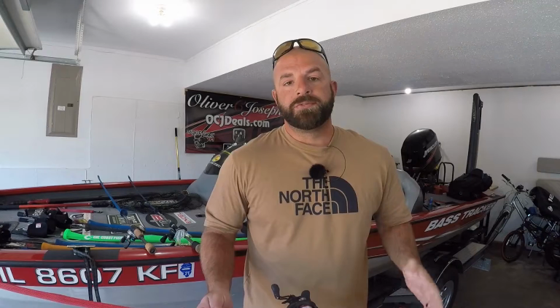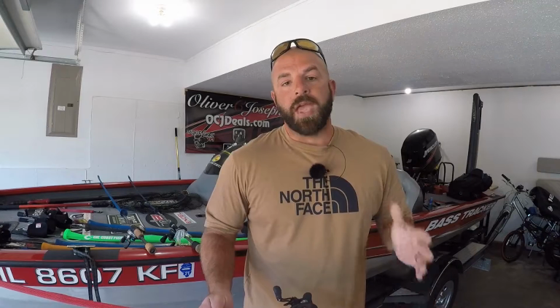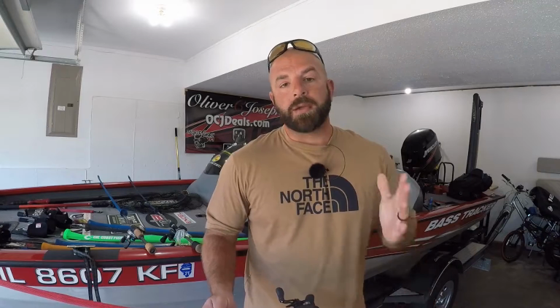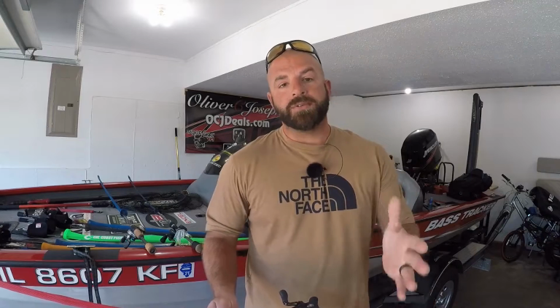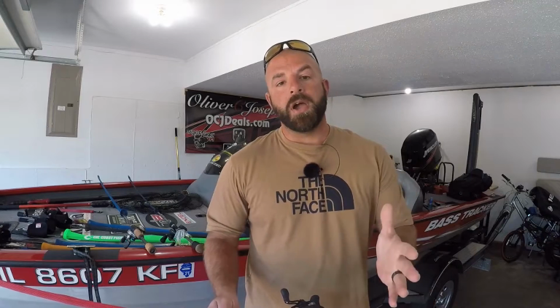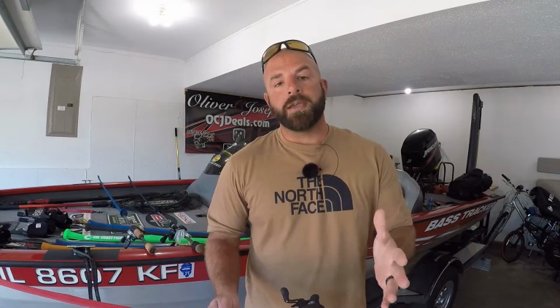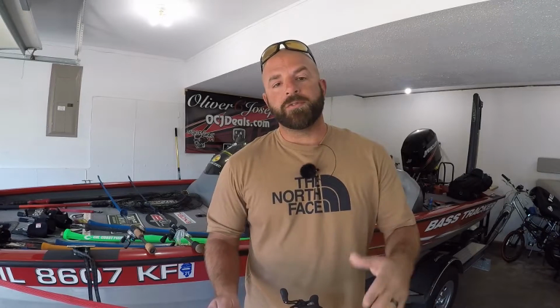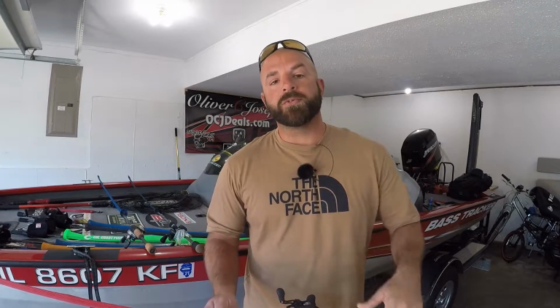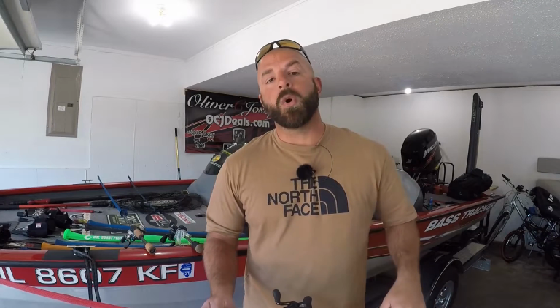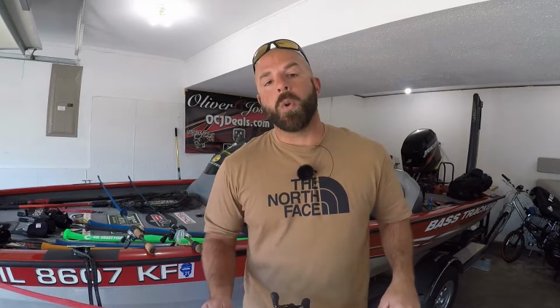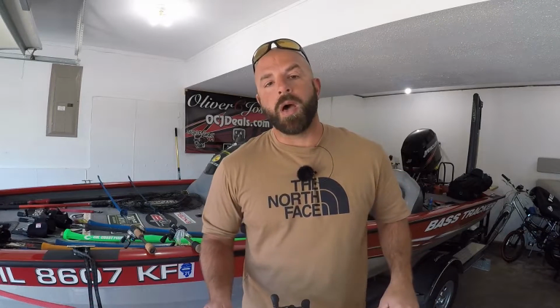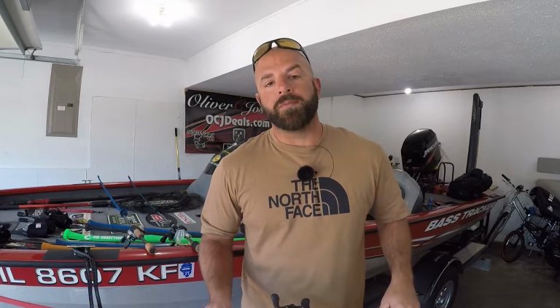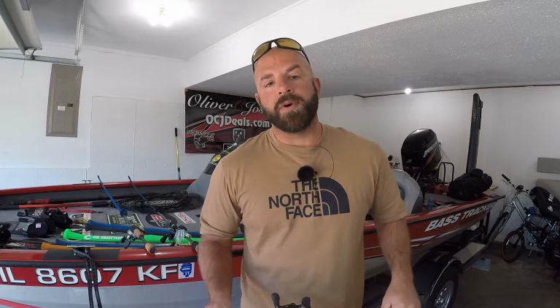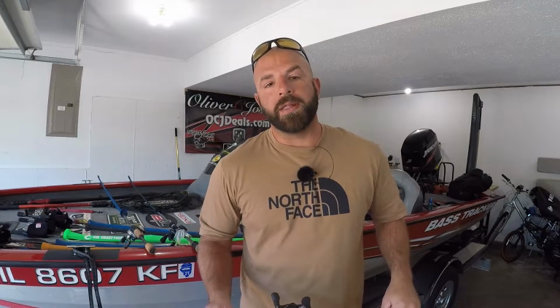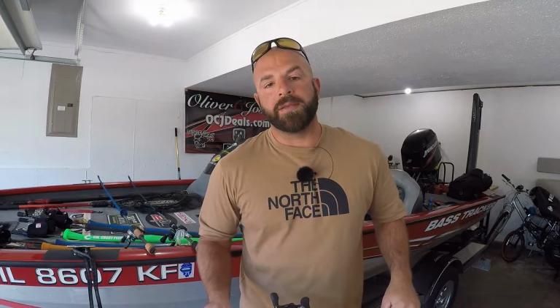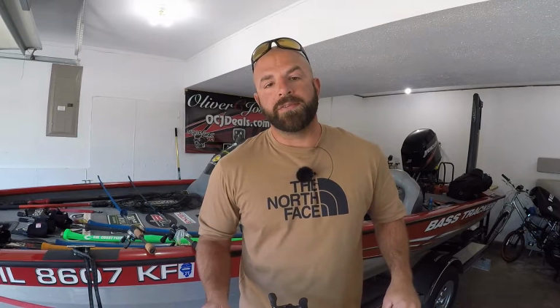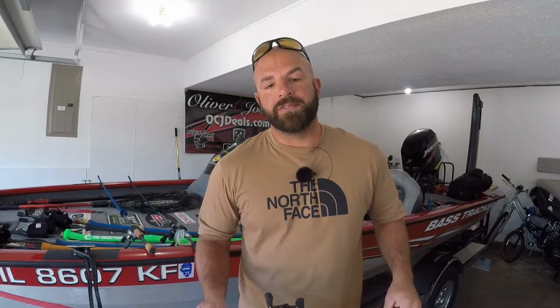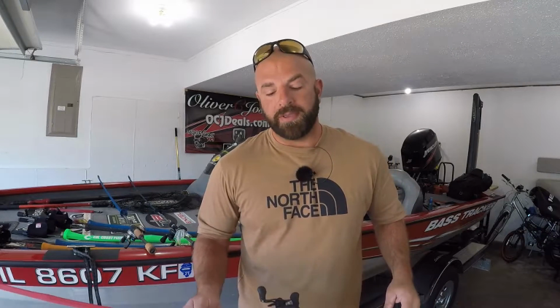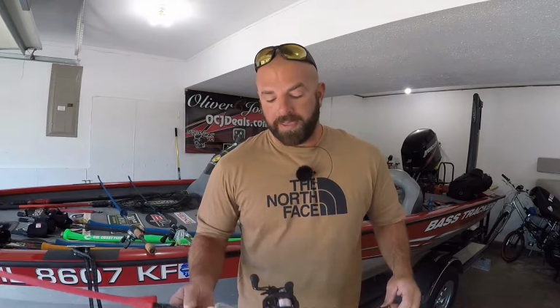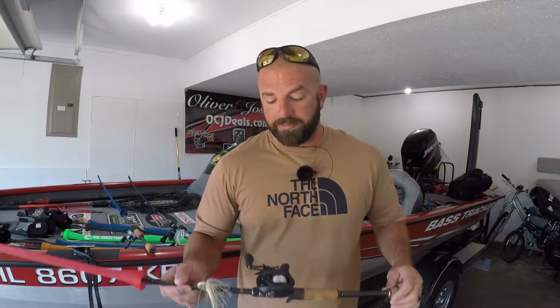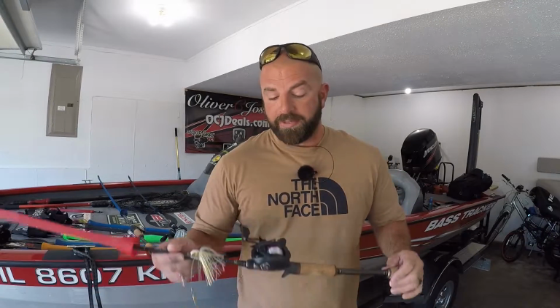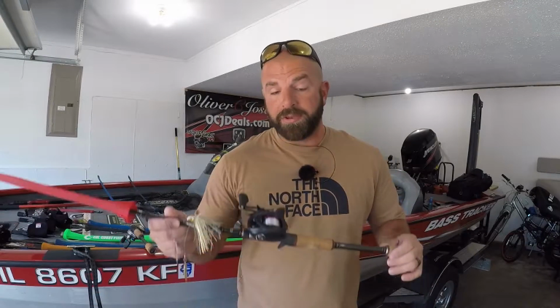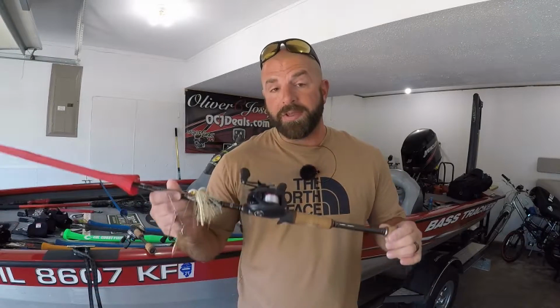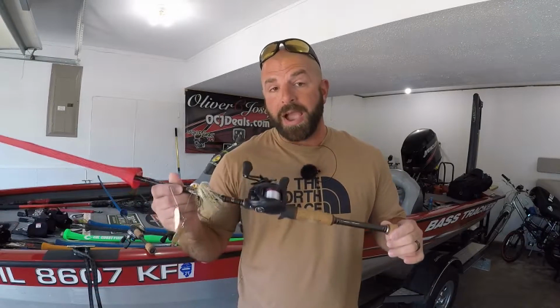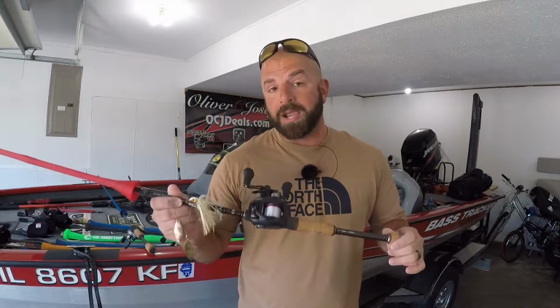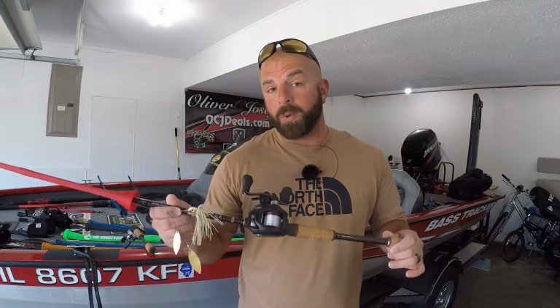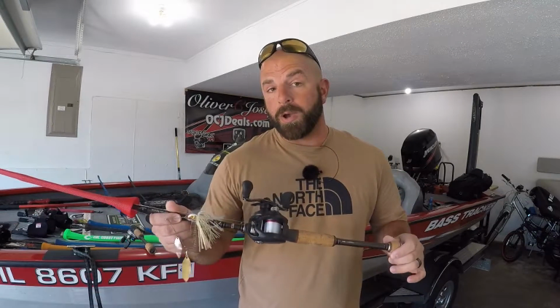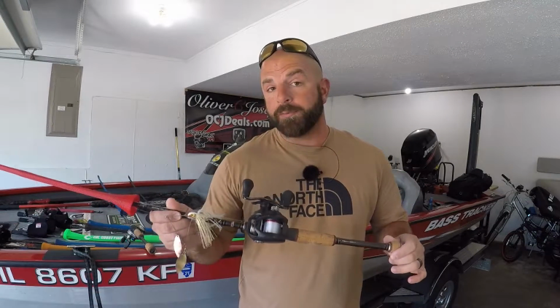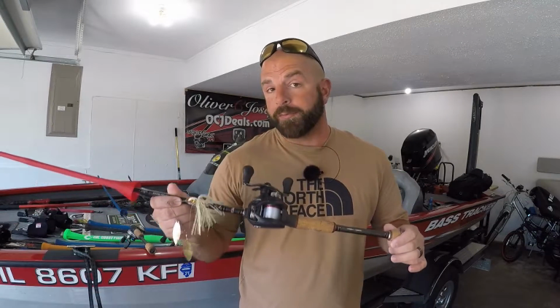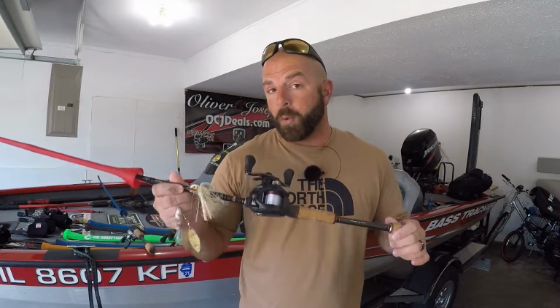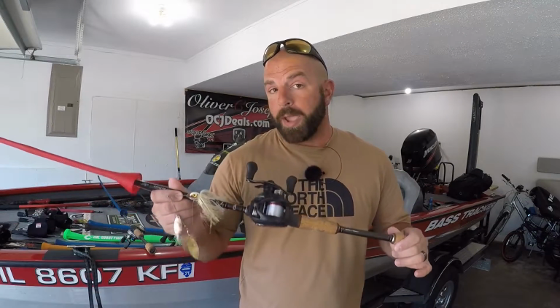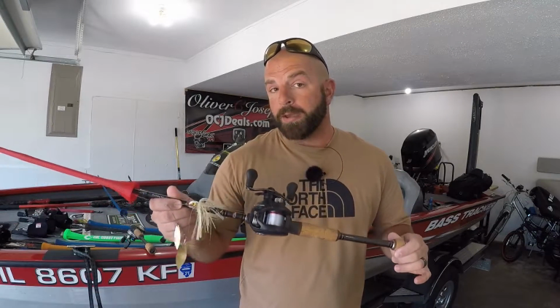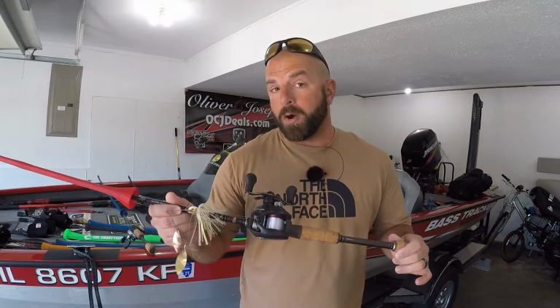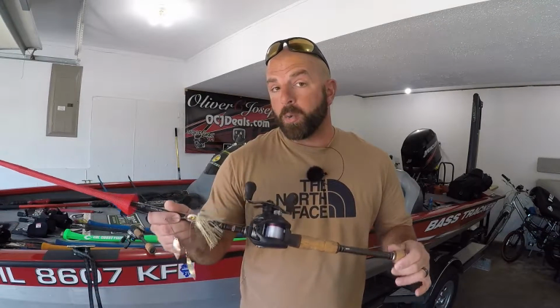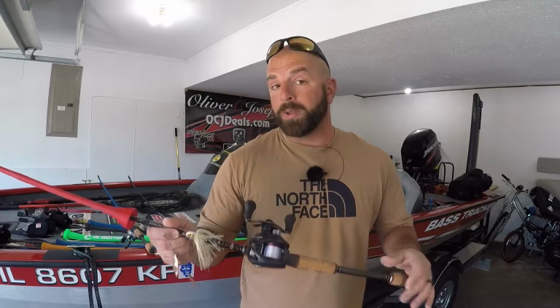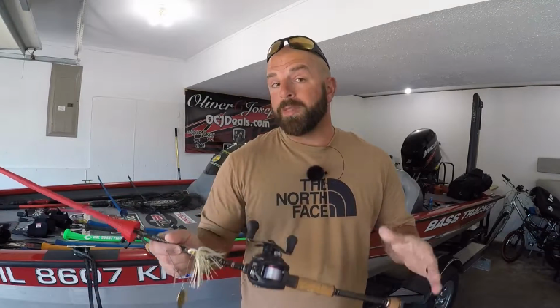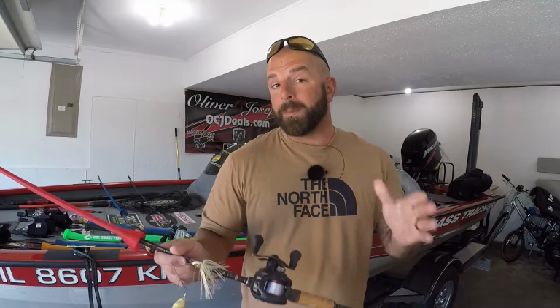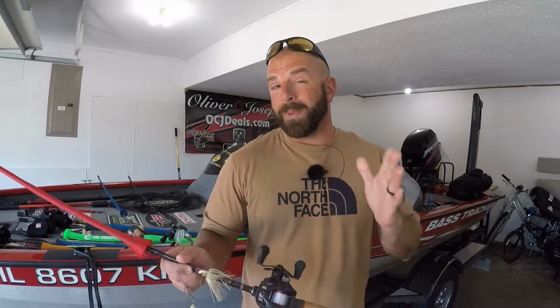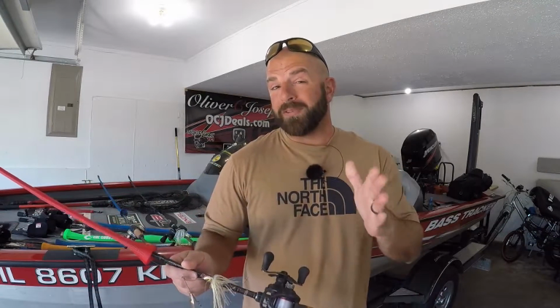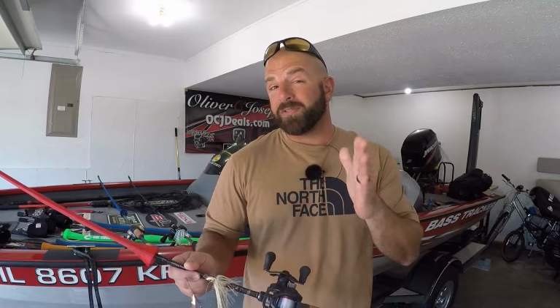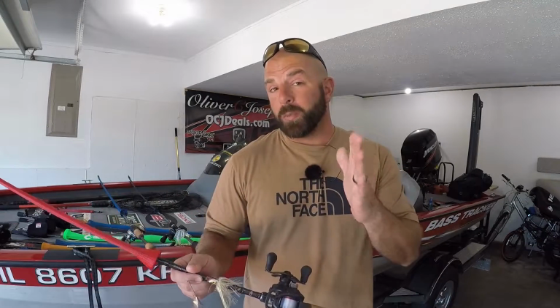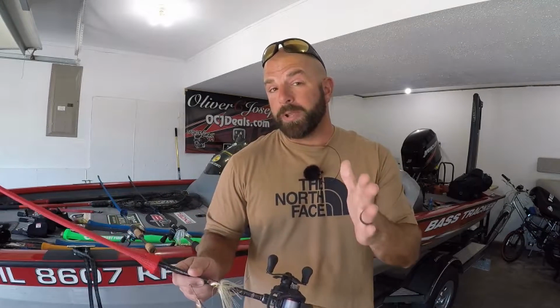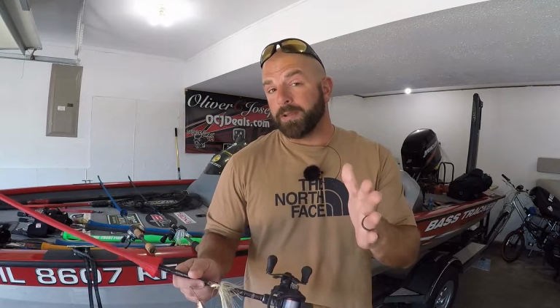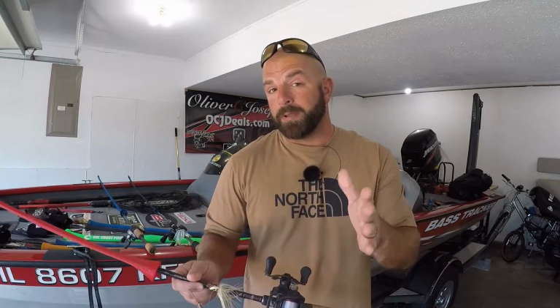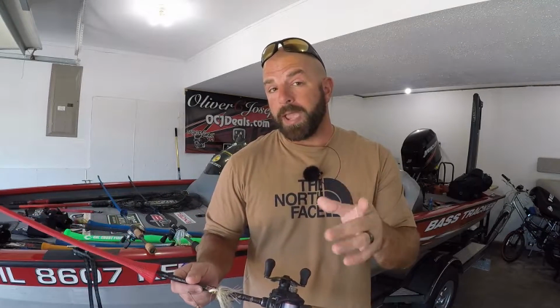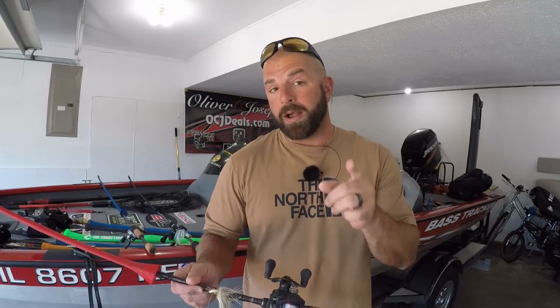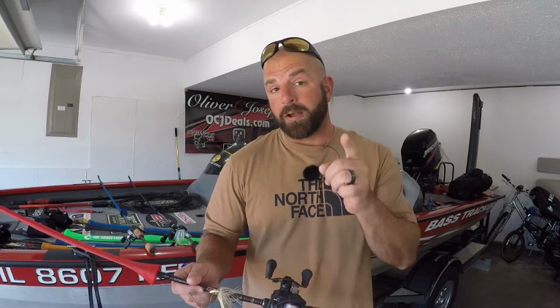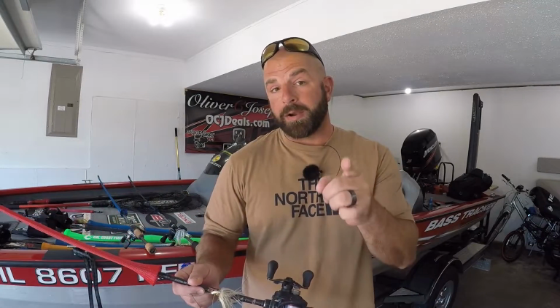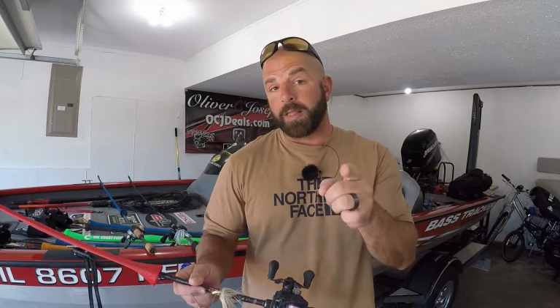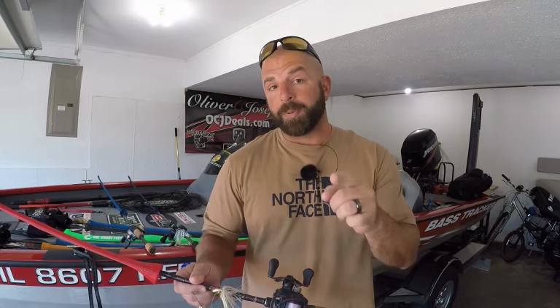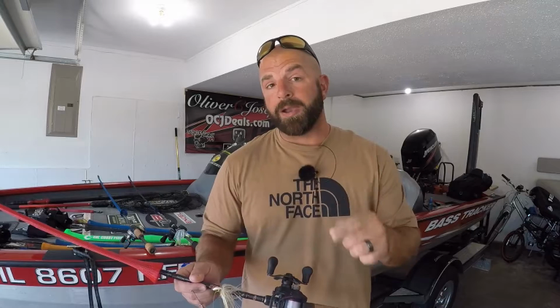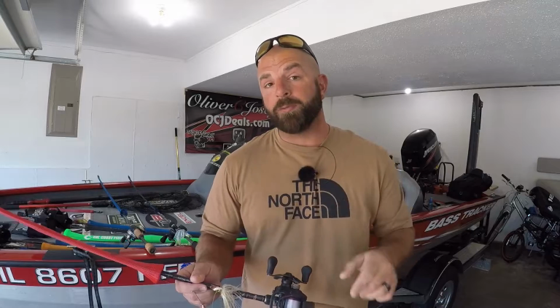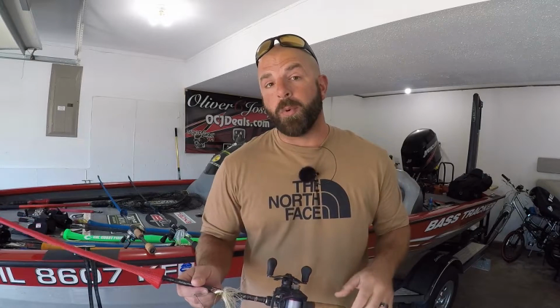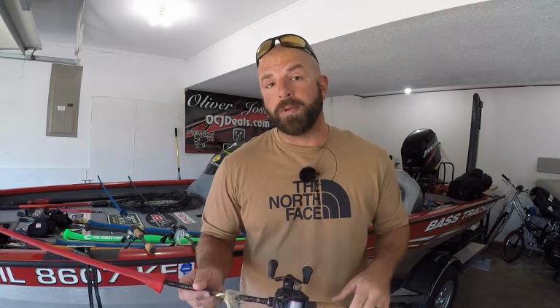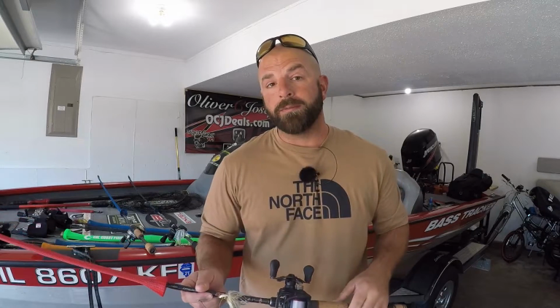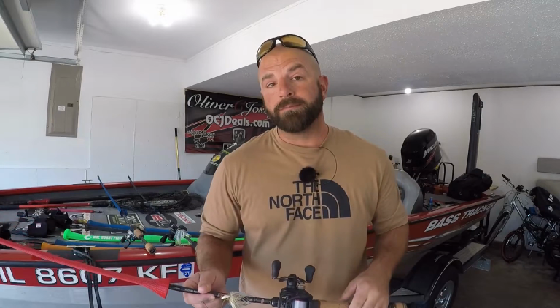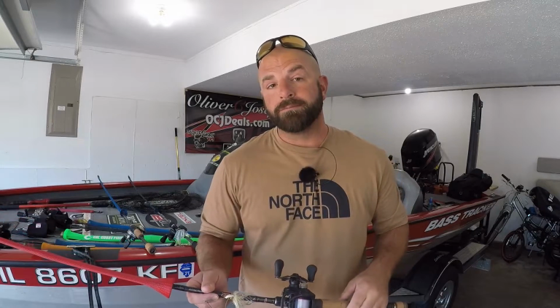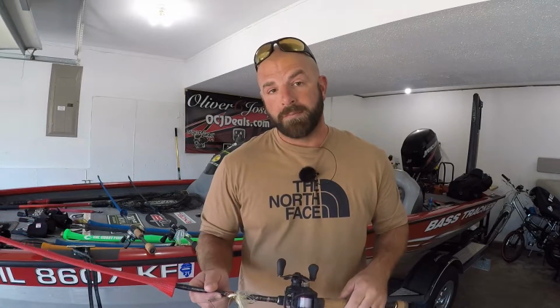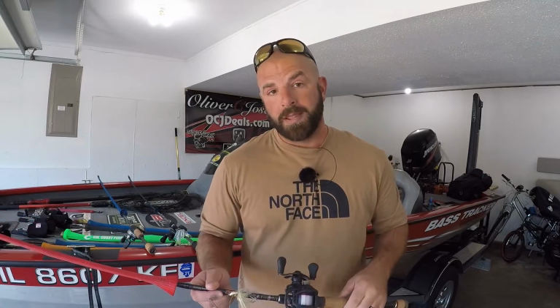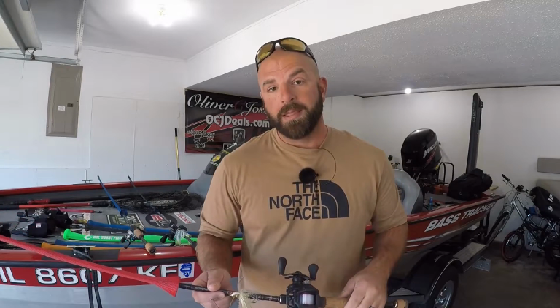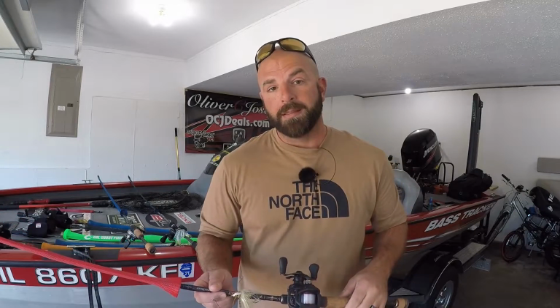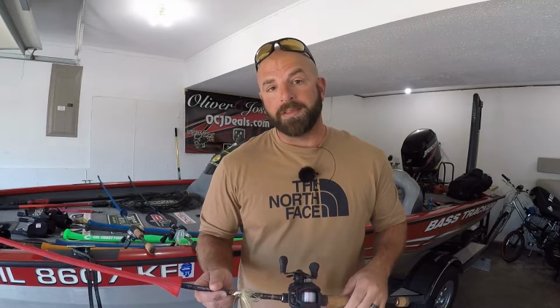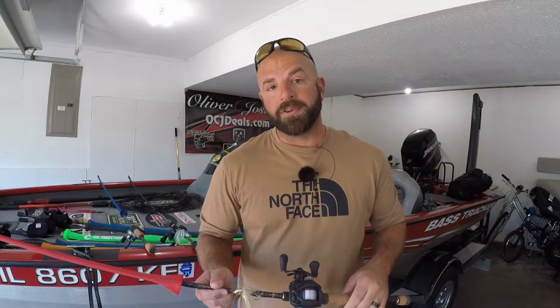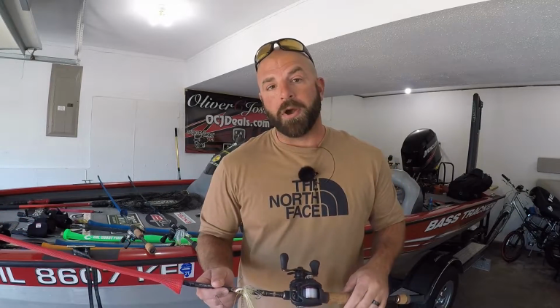Tackle Junkies, what's going on fellas? Is the Daiwa Fuego really the best reel at the $100 price point? Let's talk.